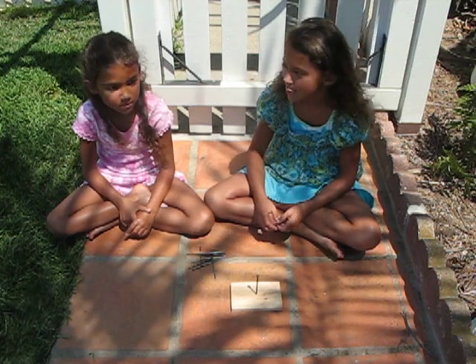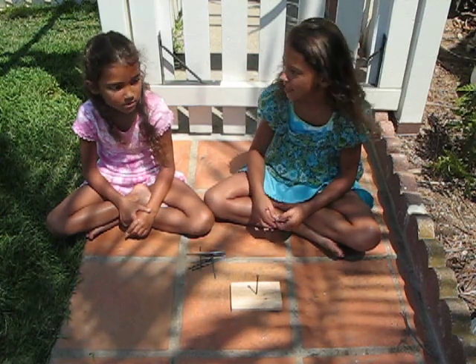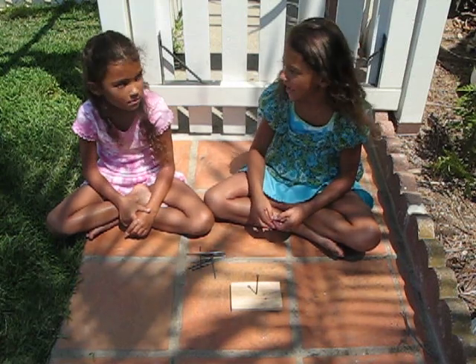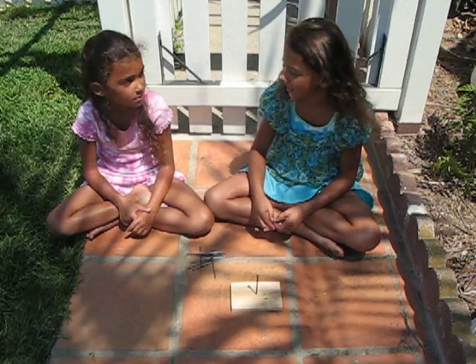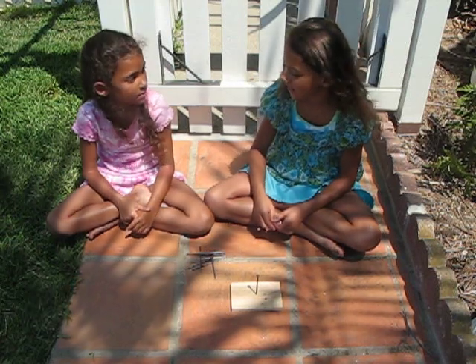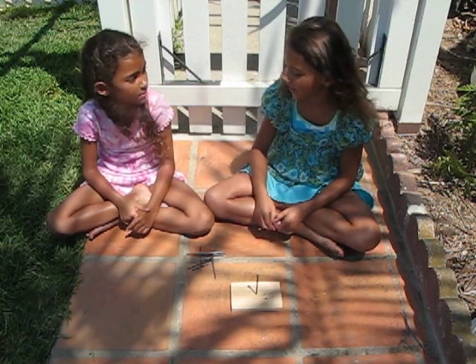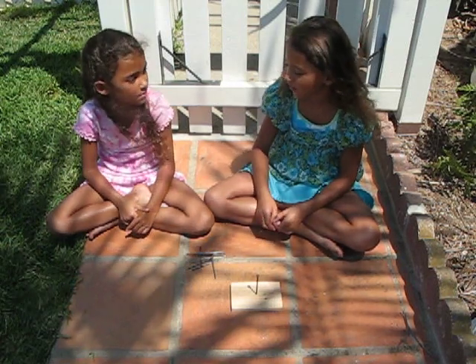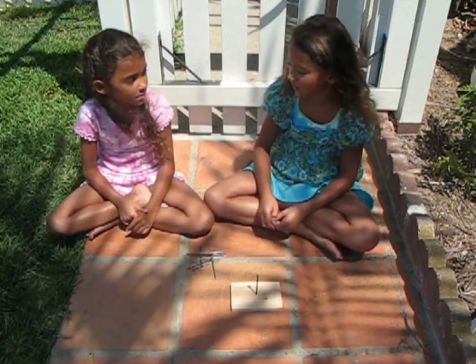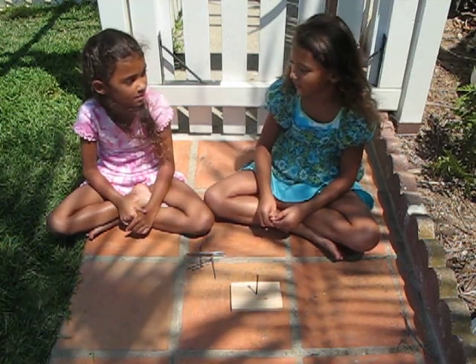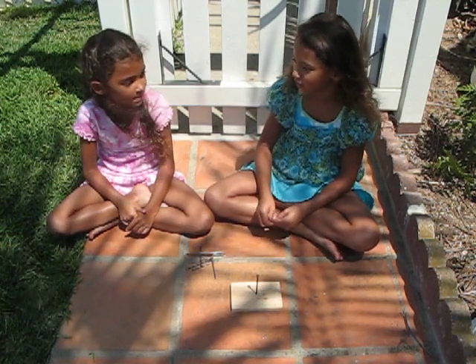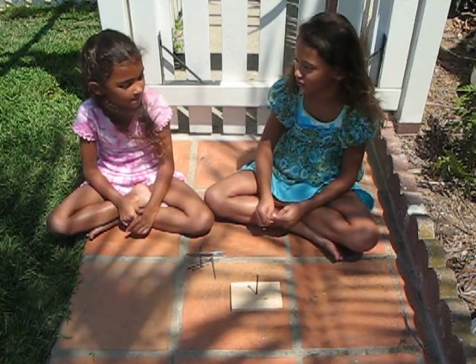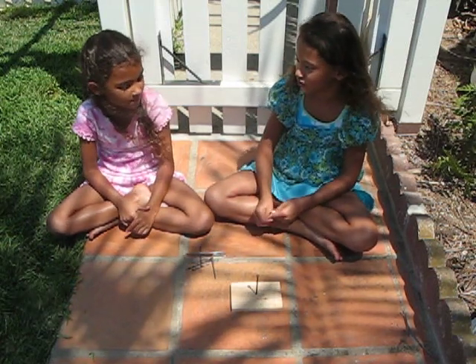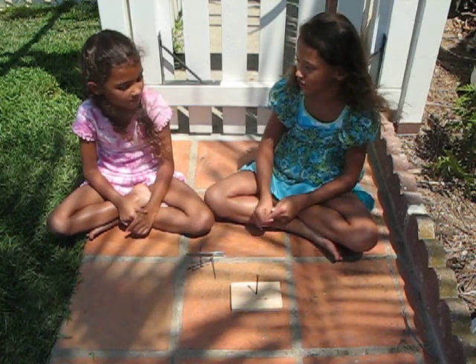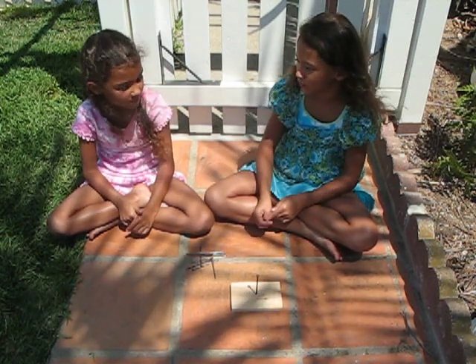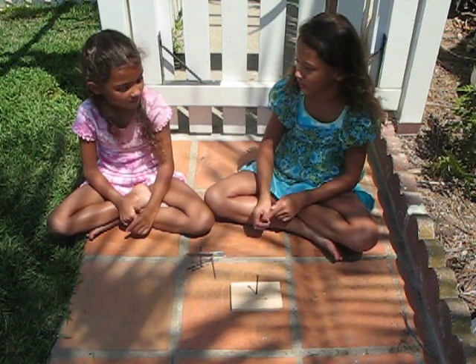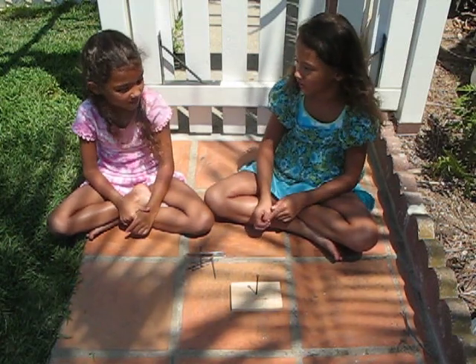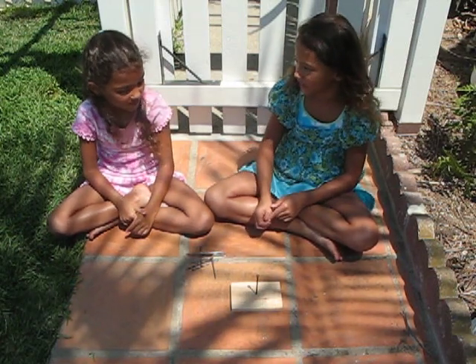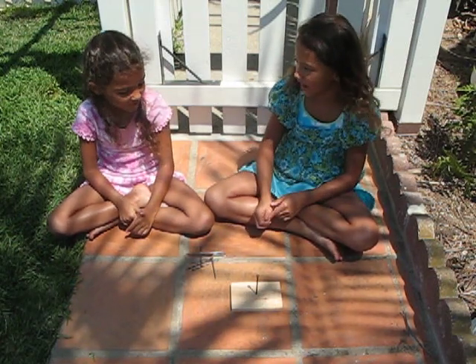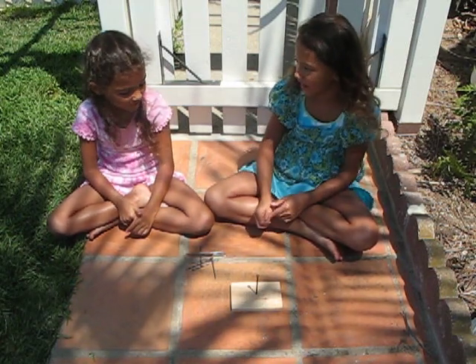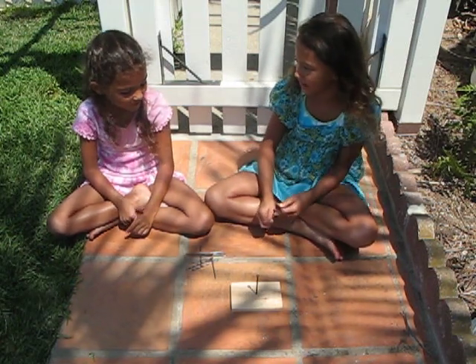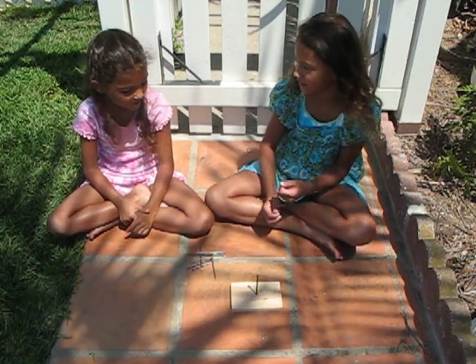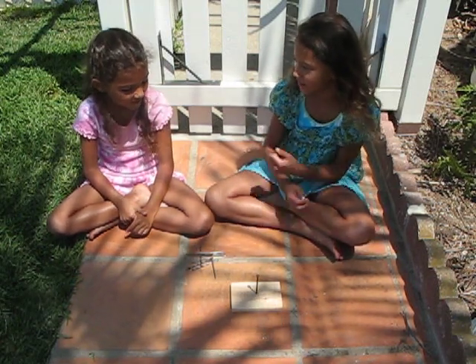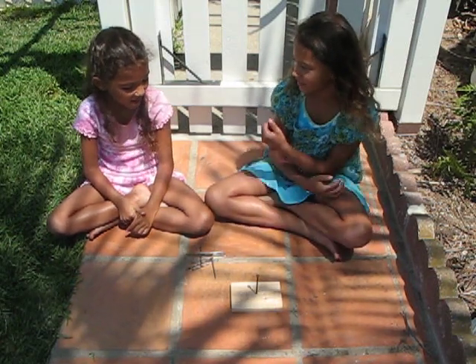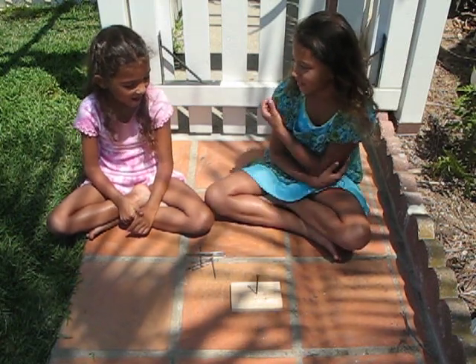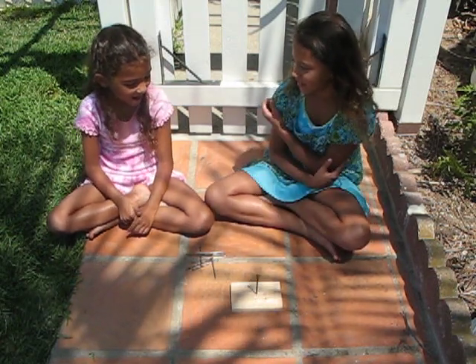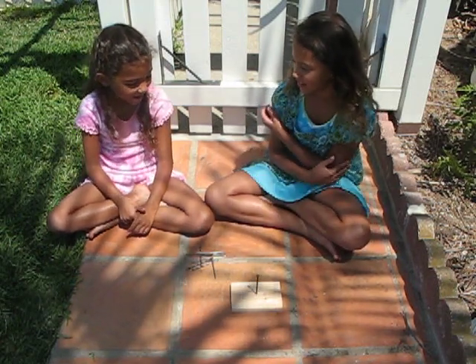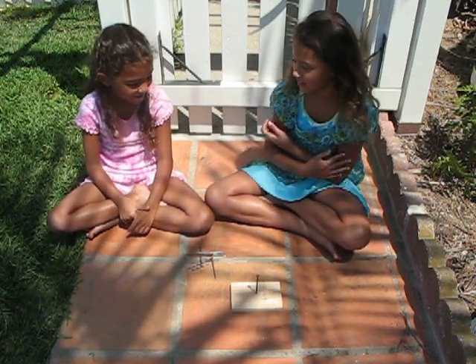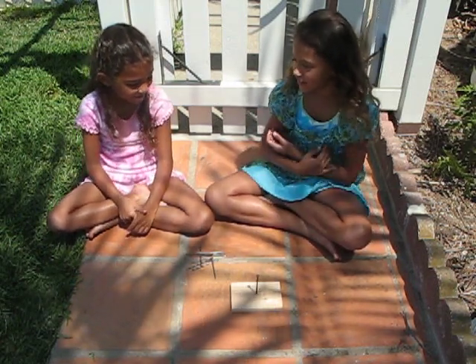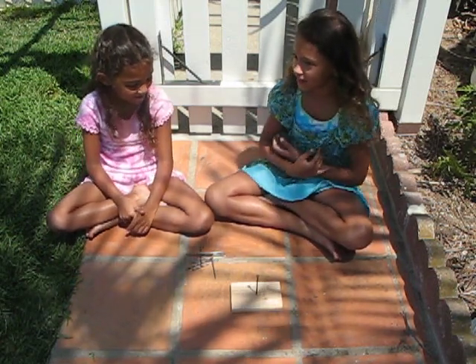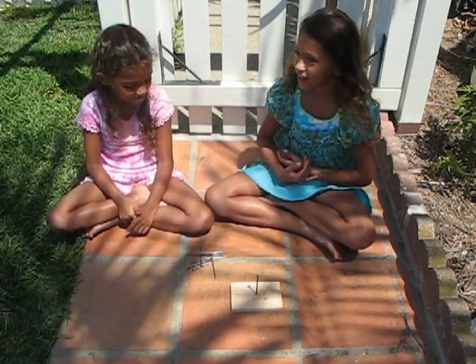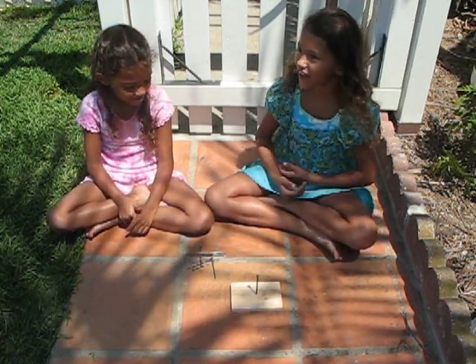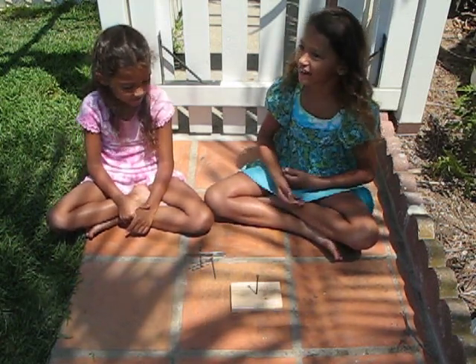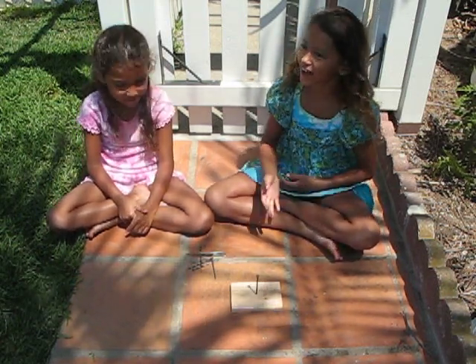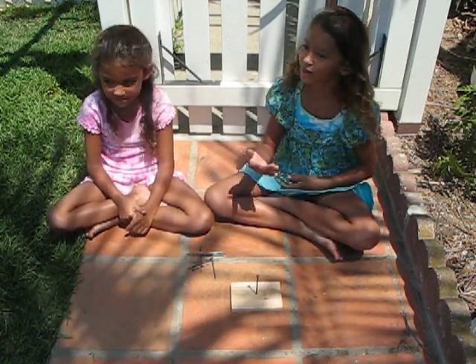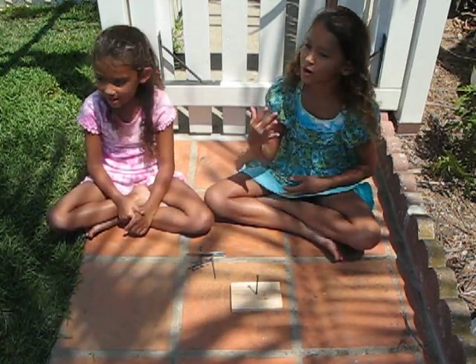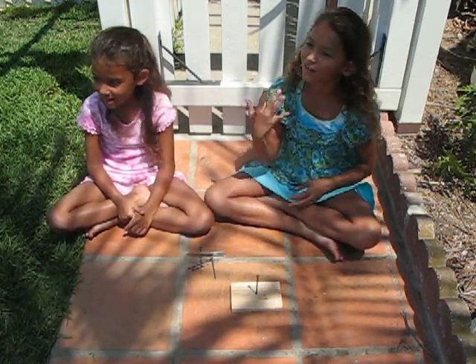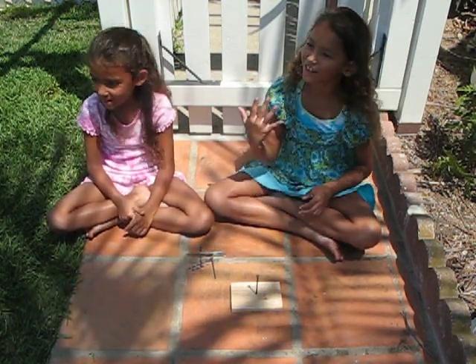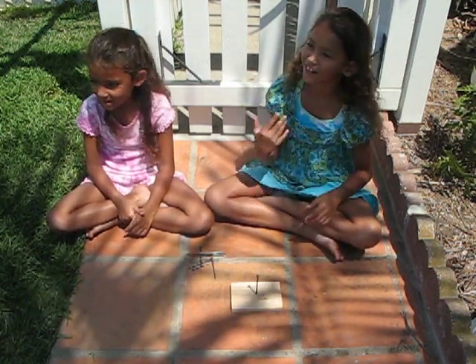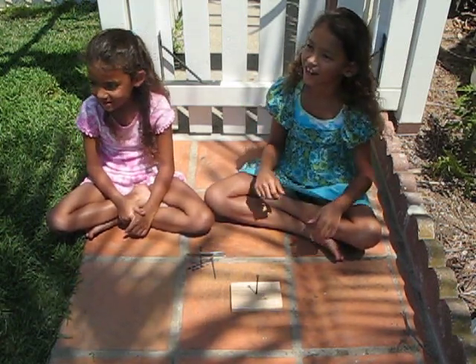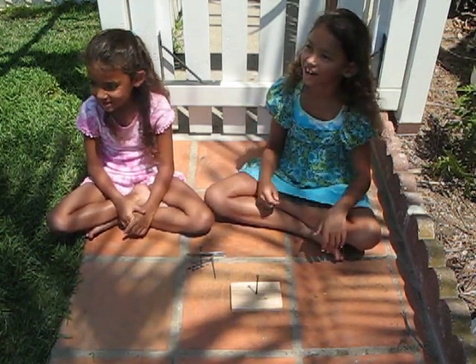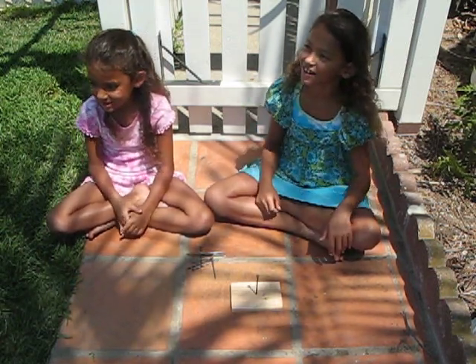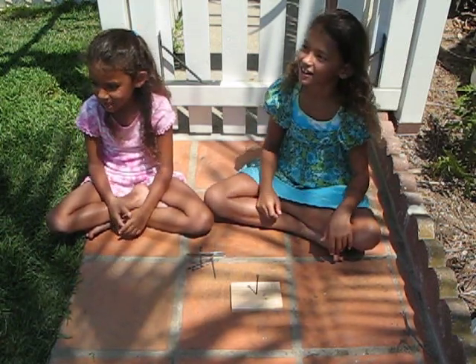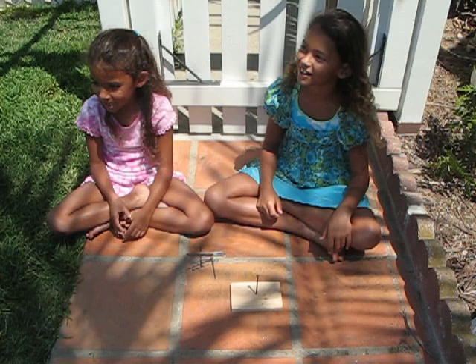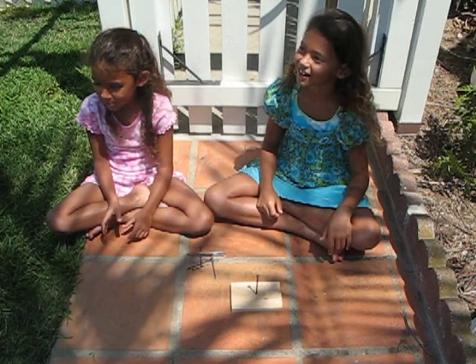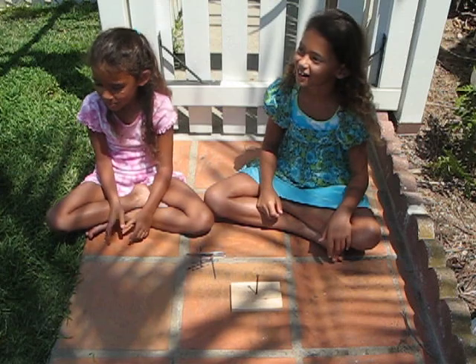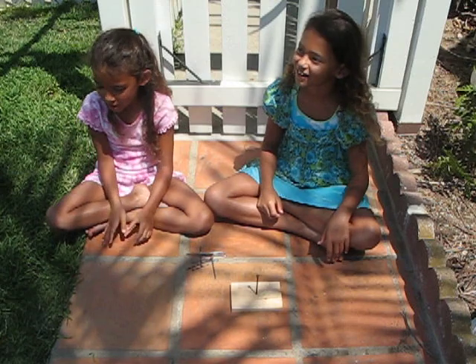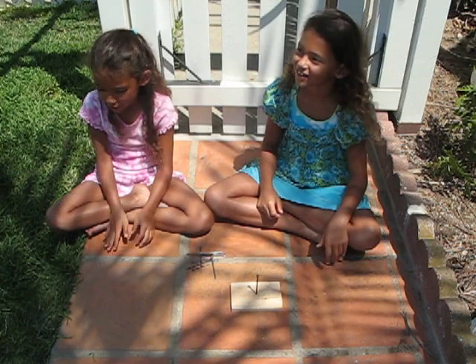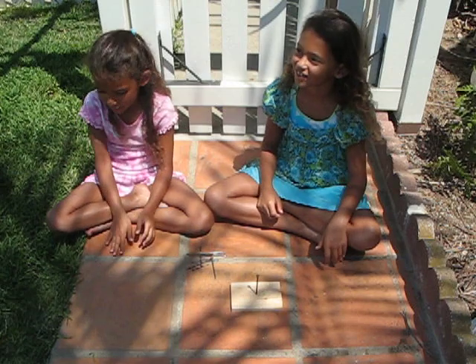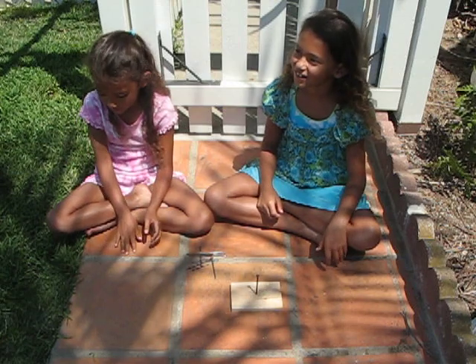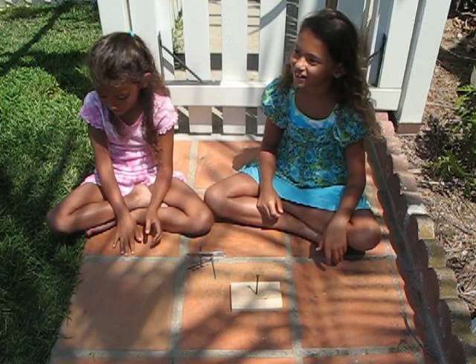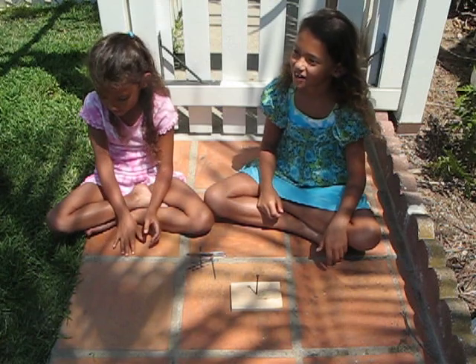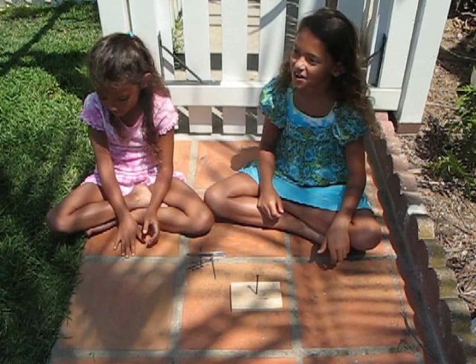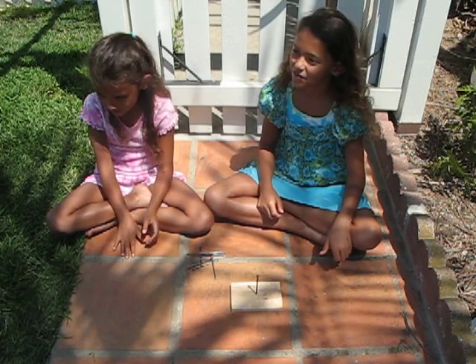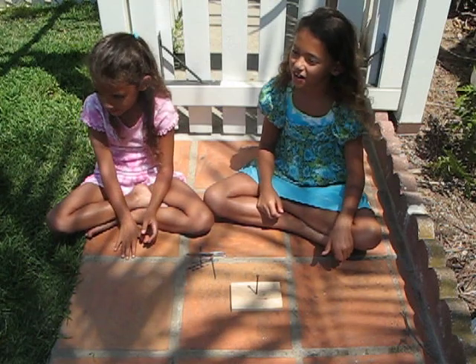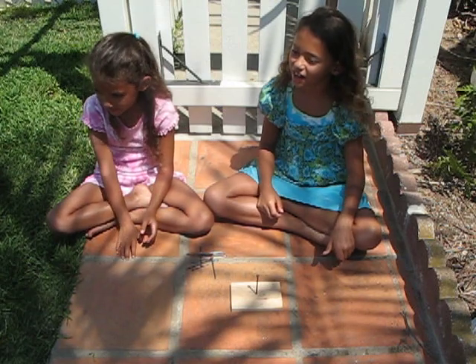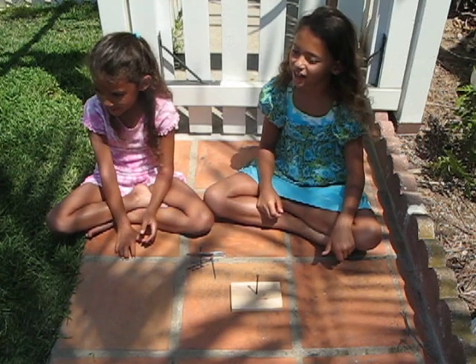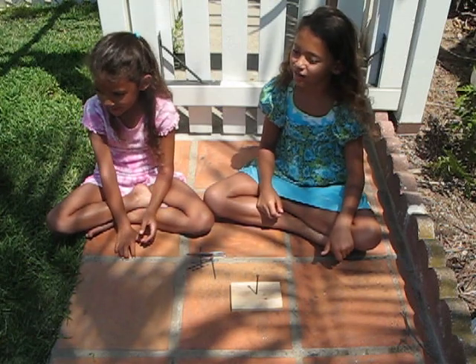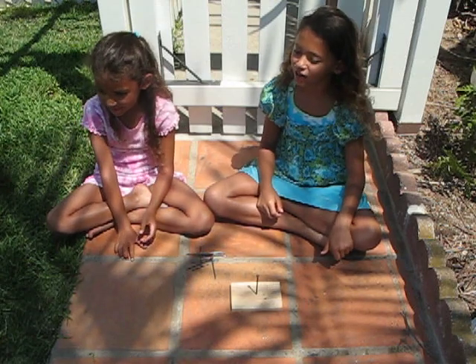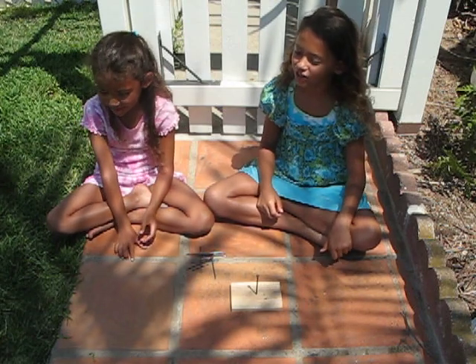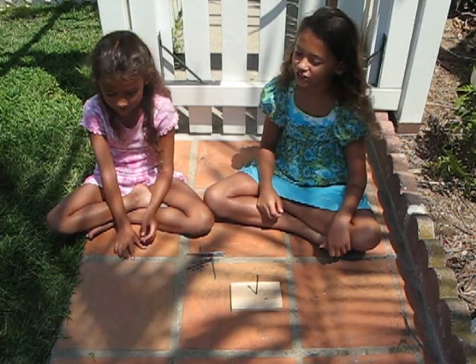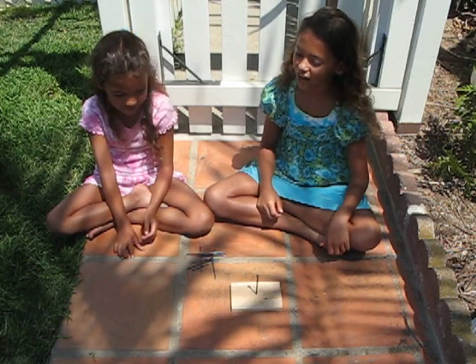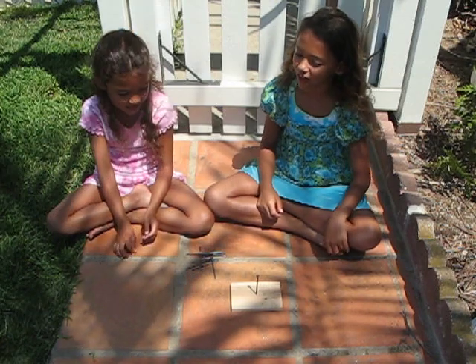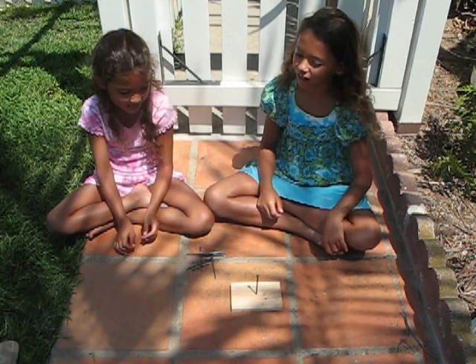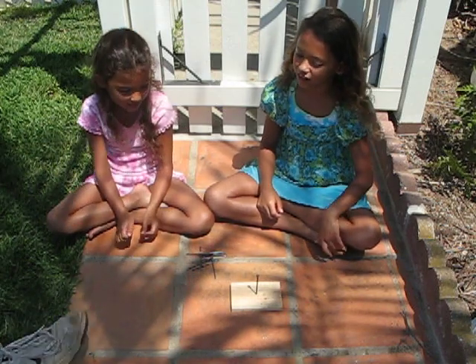Hey Gemma, want to do a trick with our Dad? Yeah. Hey Dad, come over here. Come on. We're going to give you a challenge.